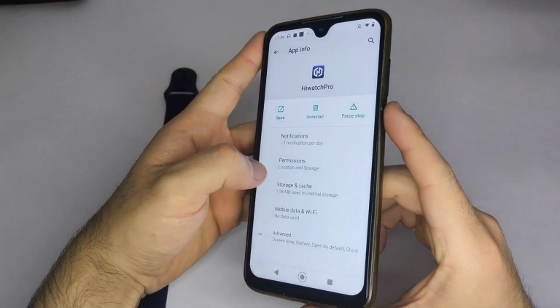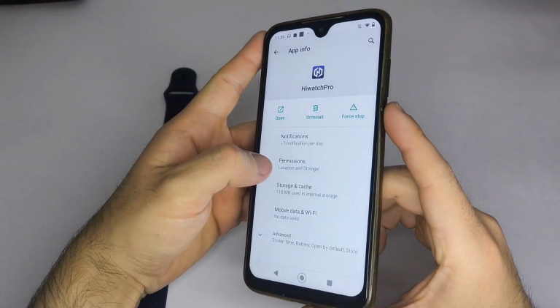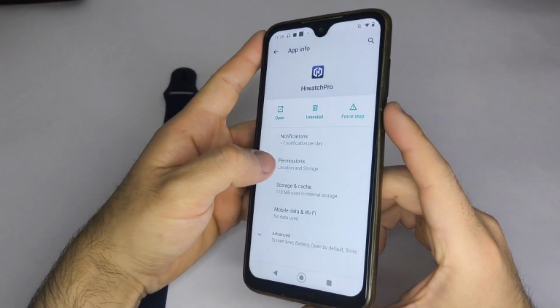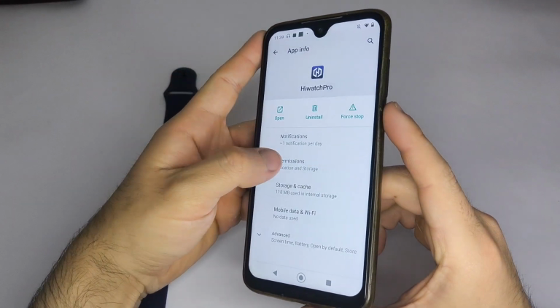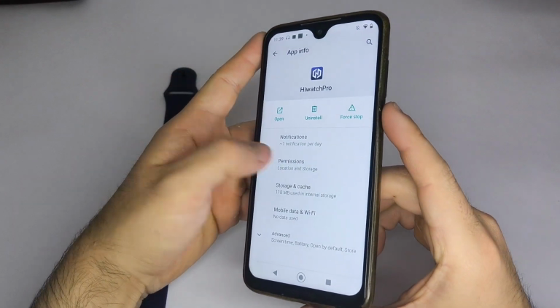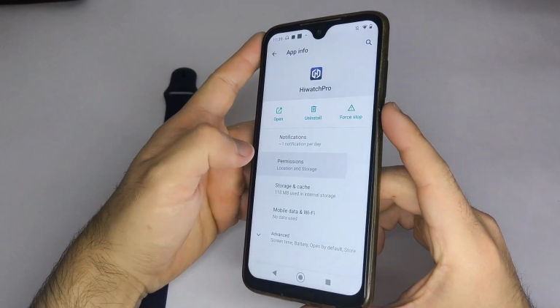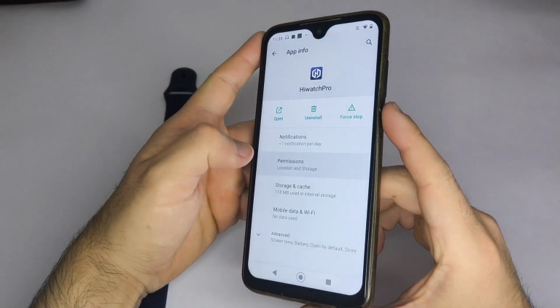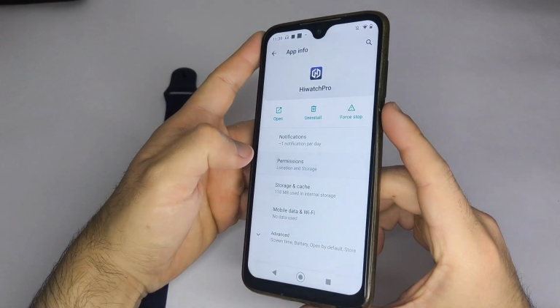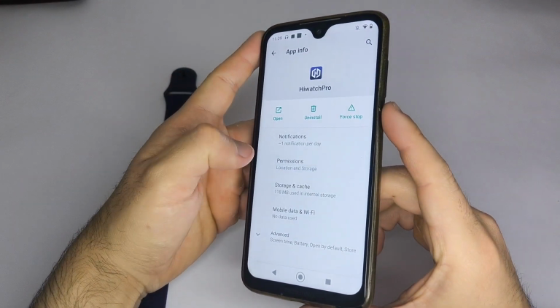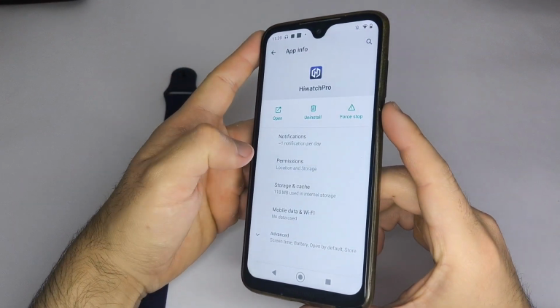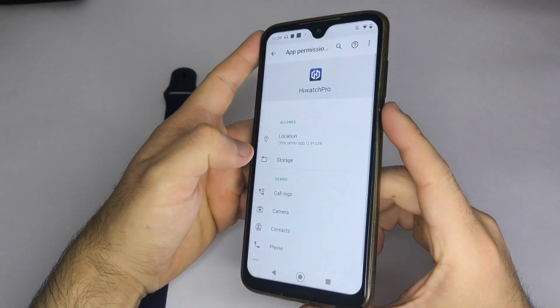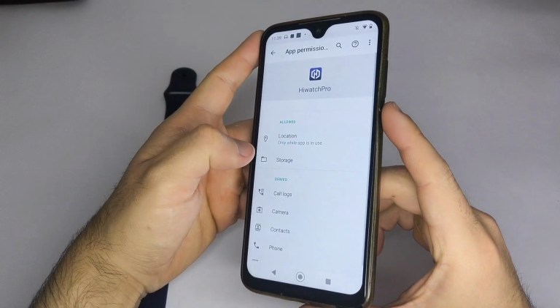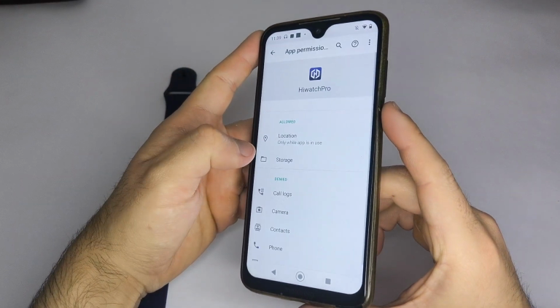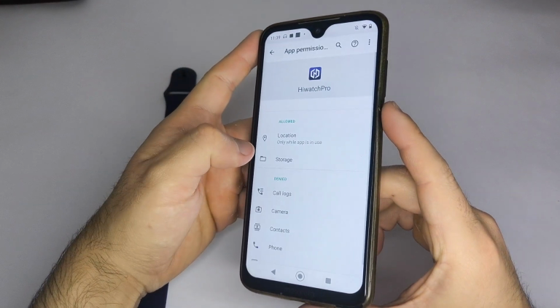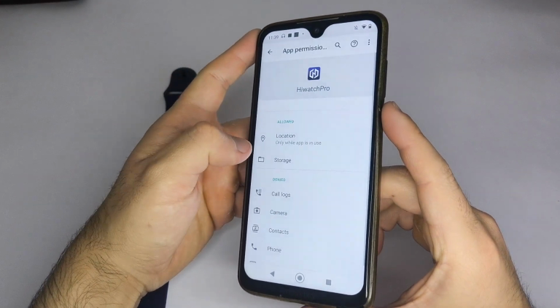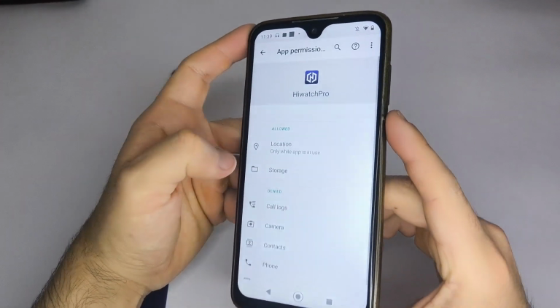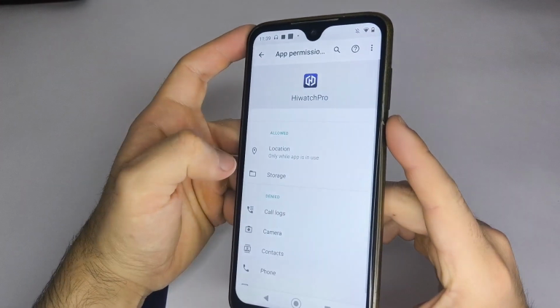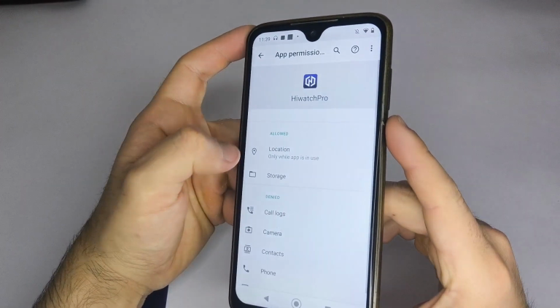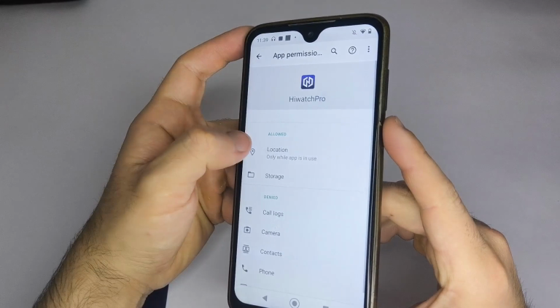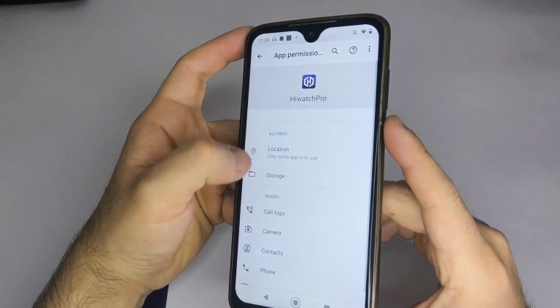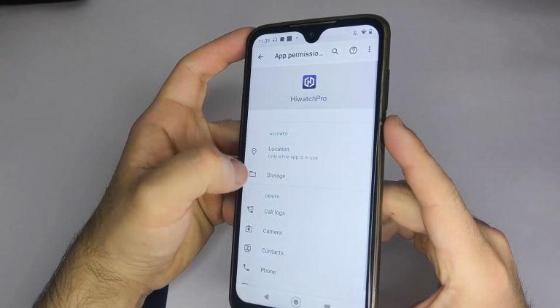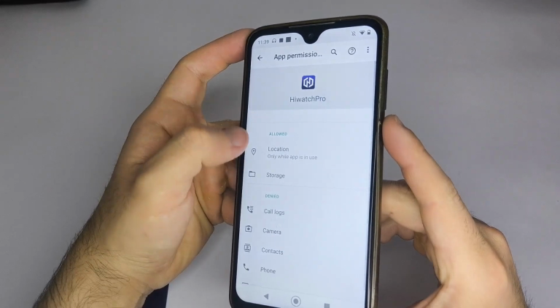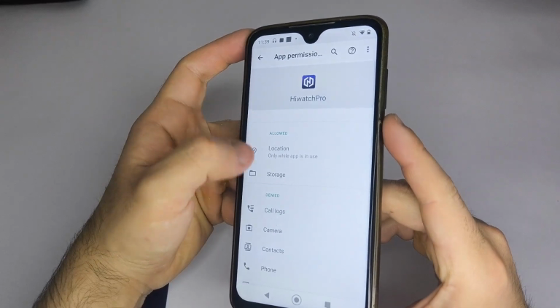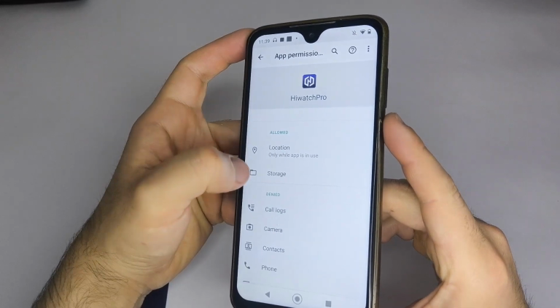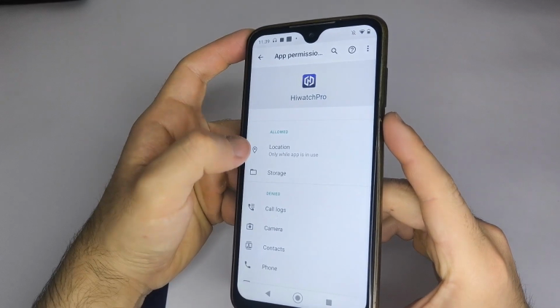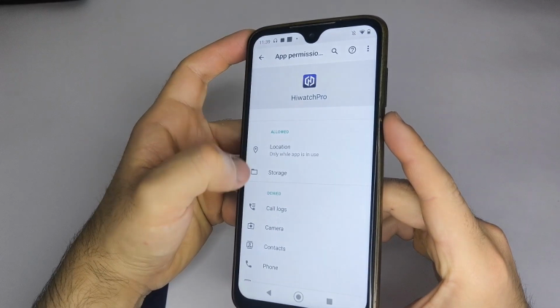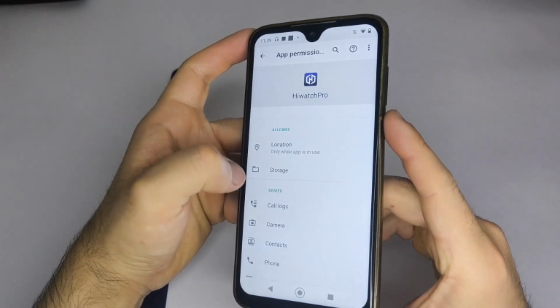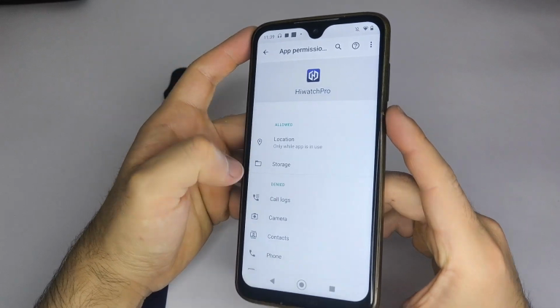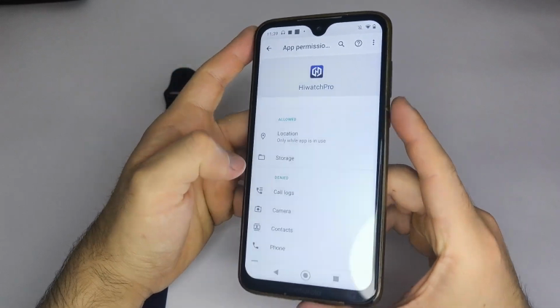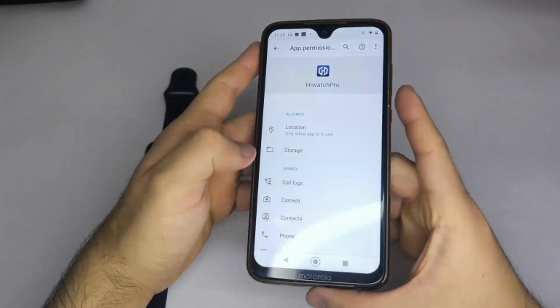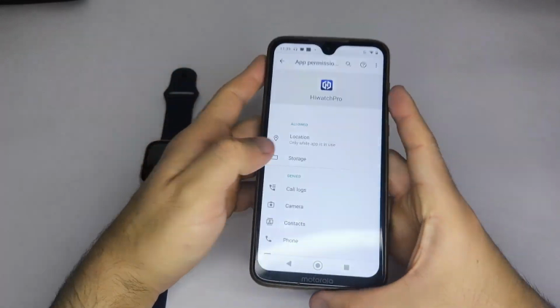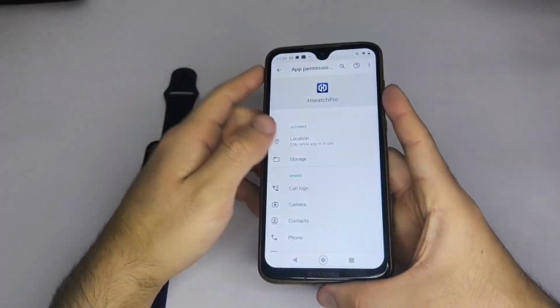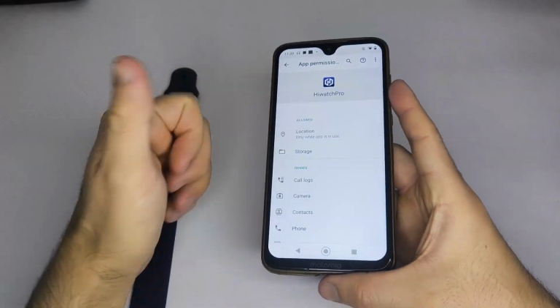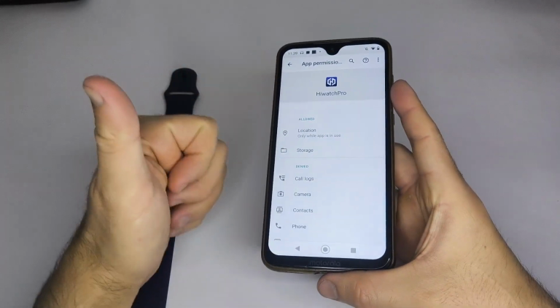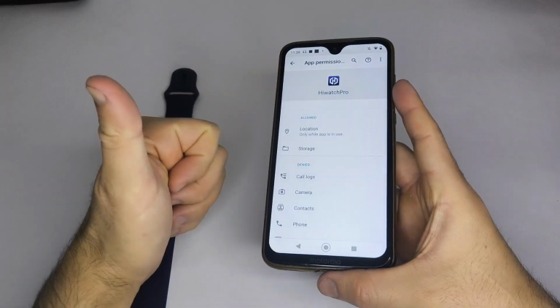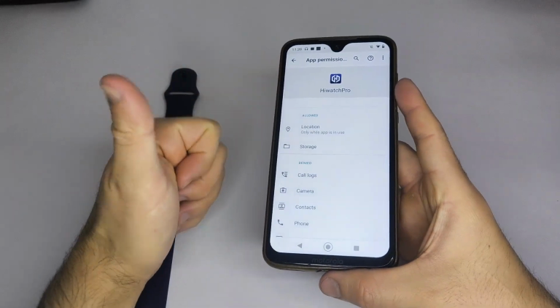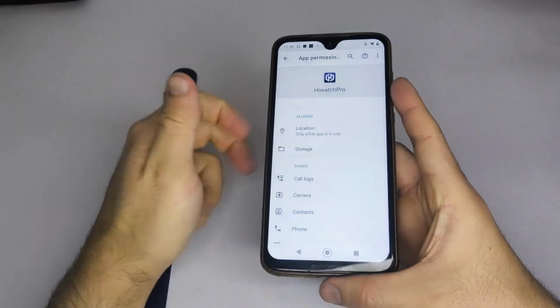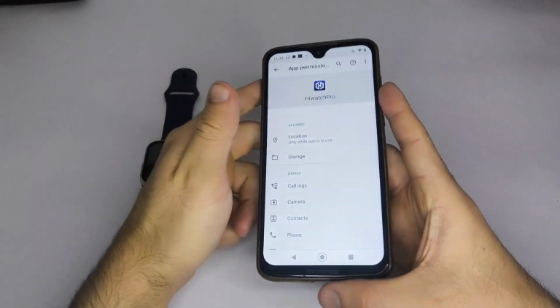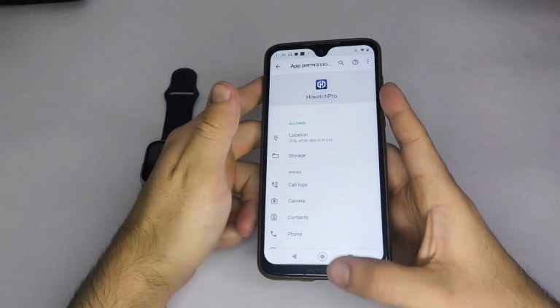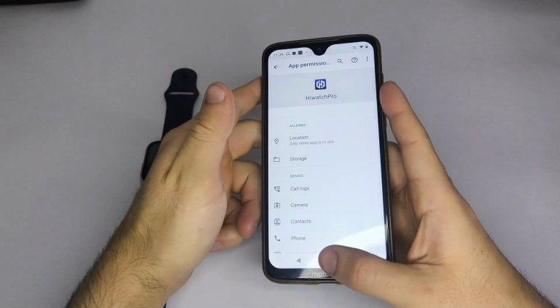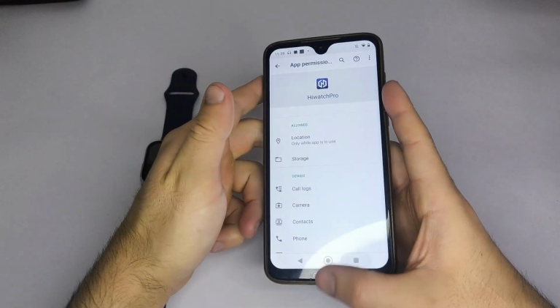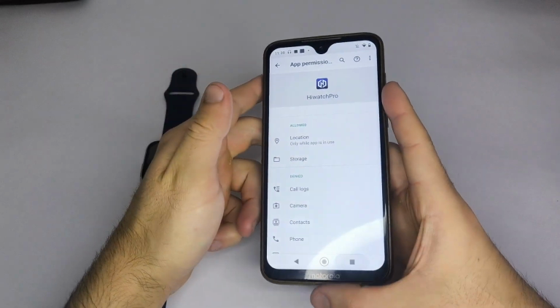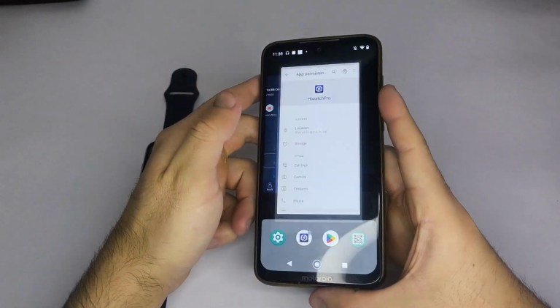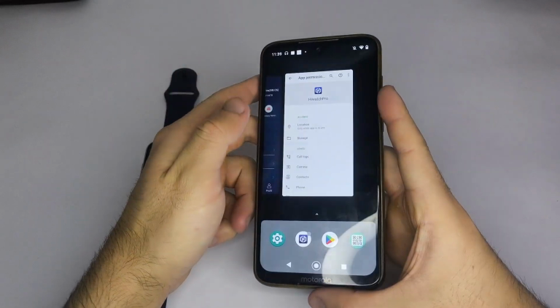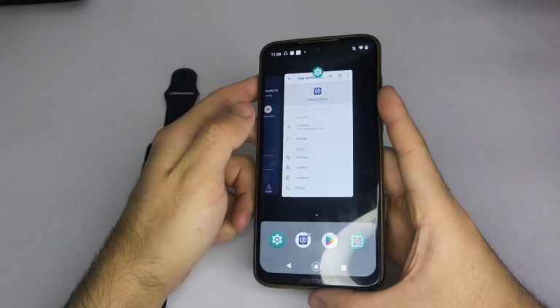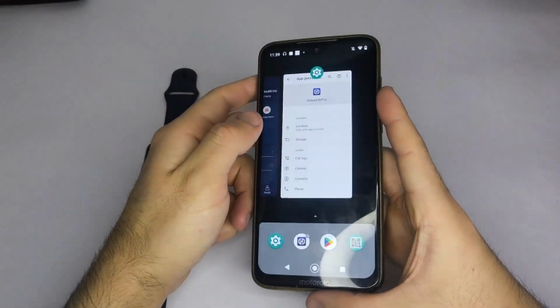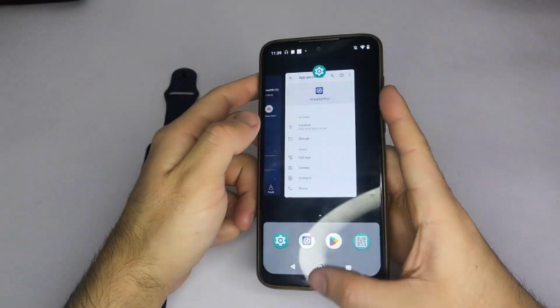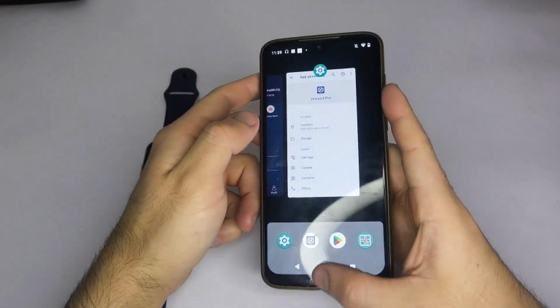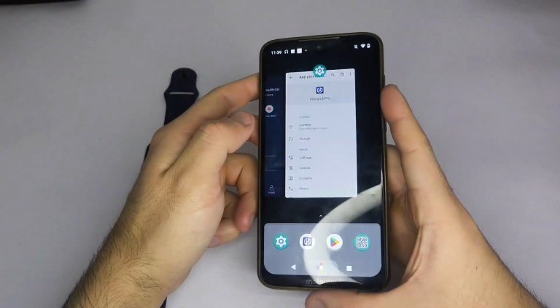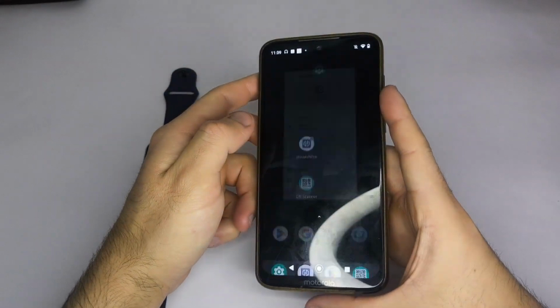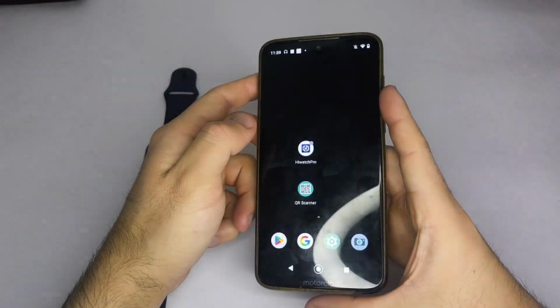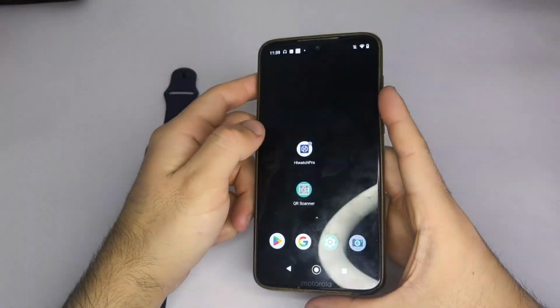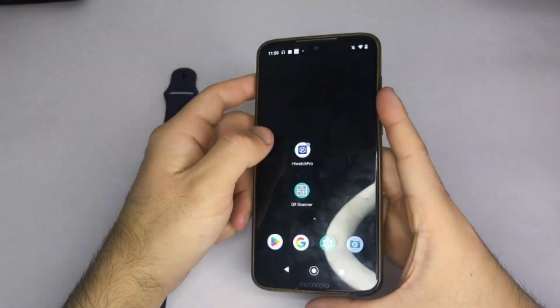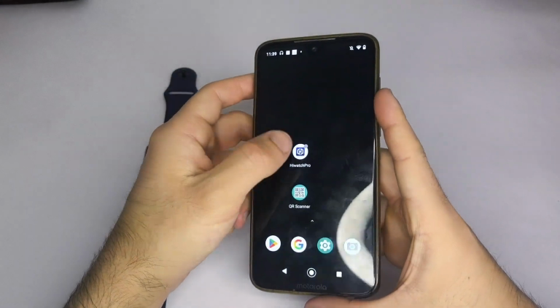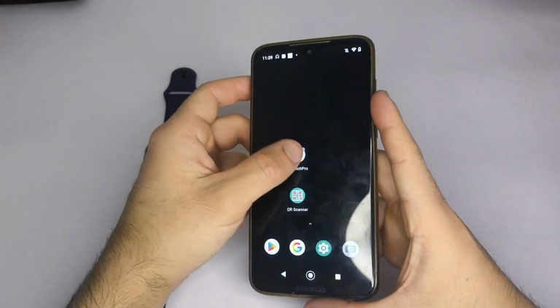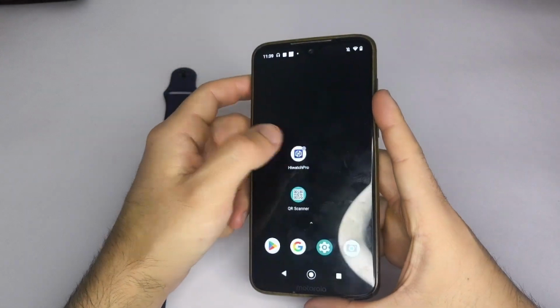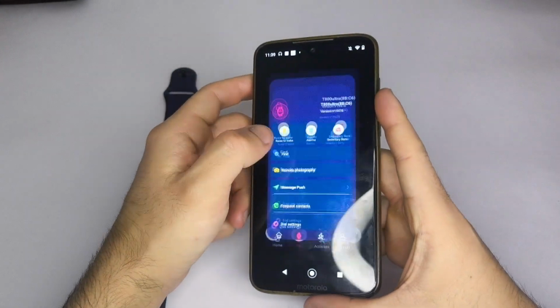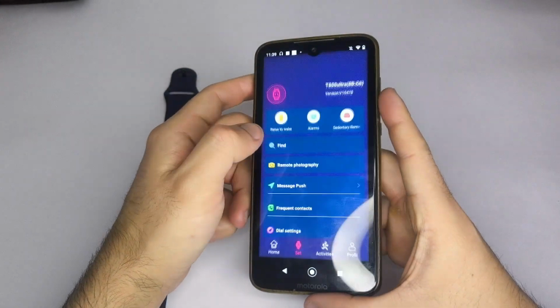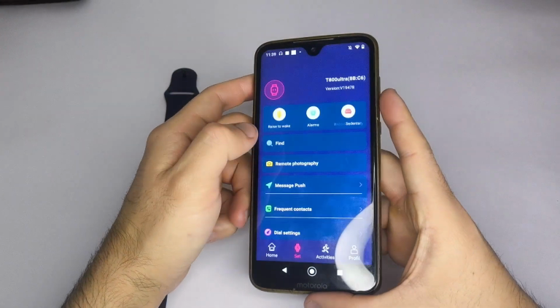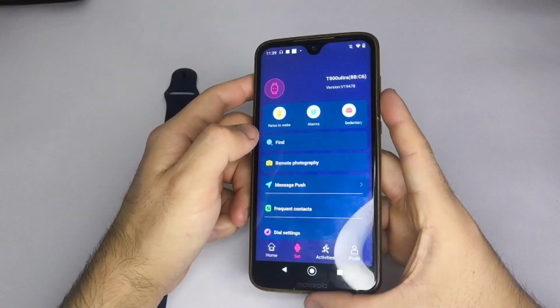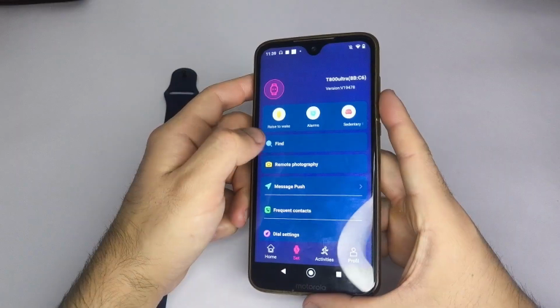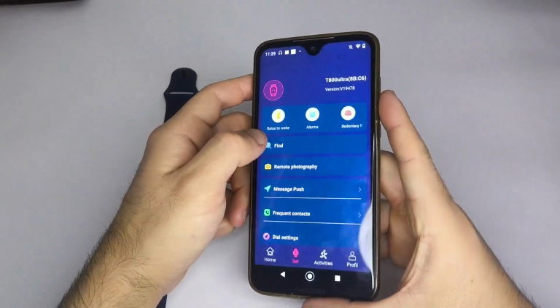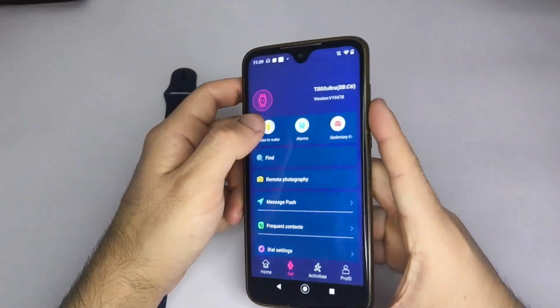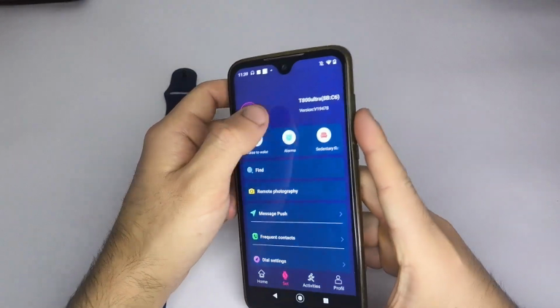After that, try connecting your smartwatch to the app. If you don't see it in the list, try doing a factory reset on your watch and attempt again.